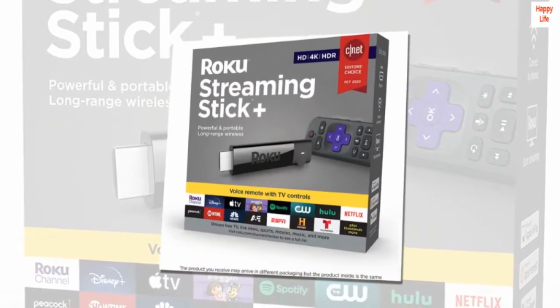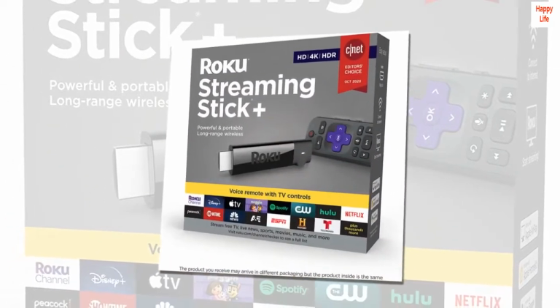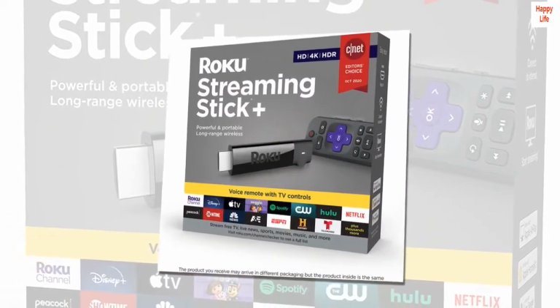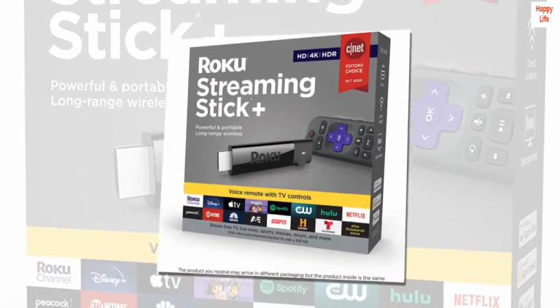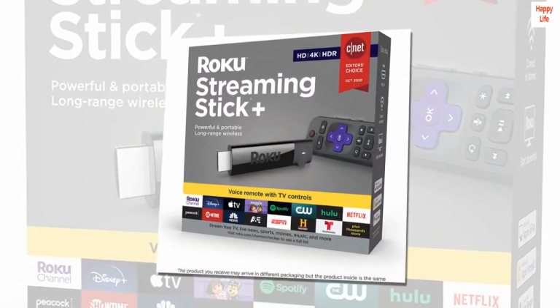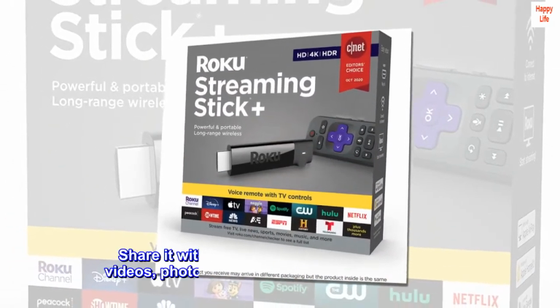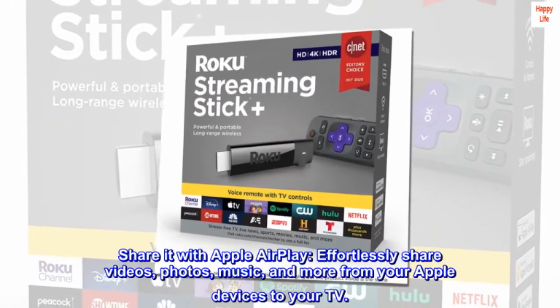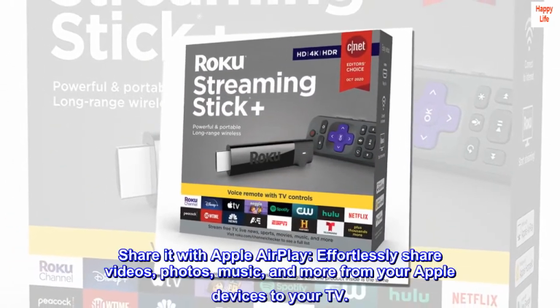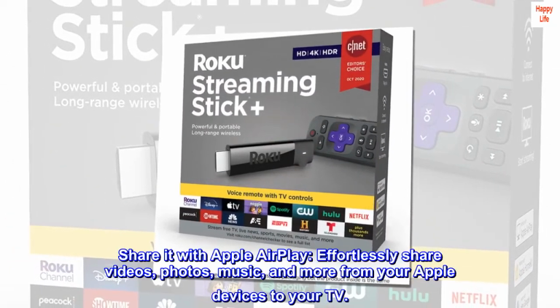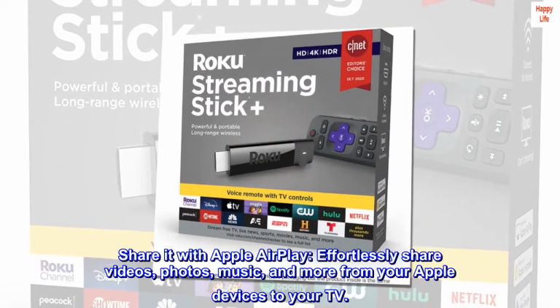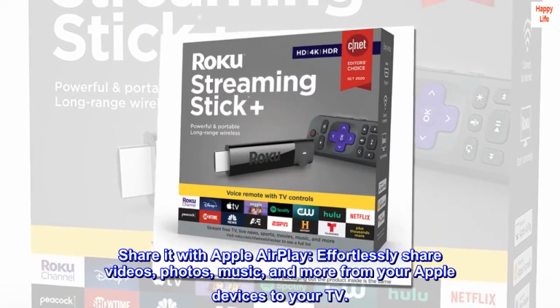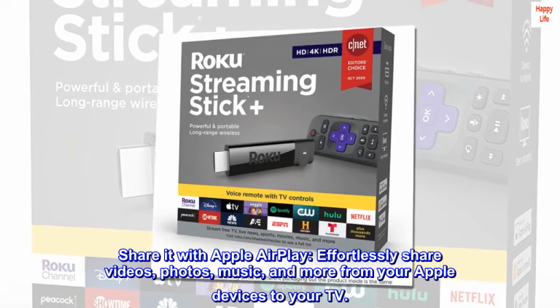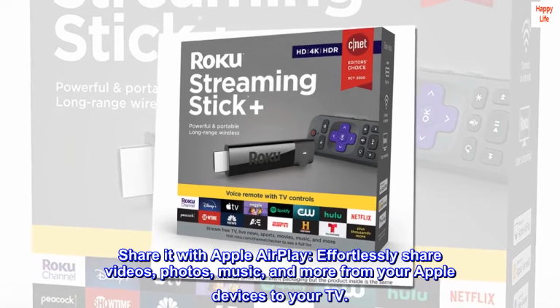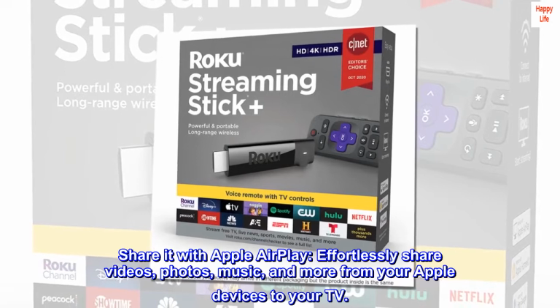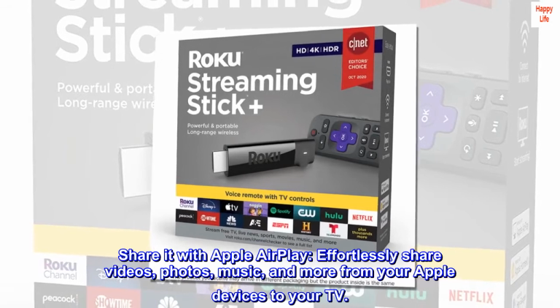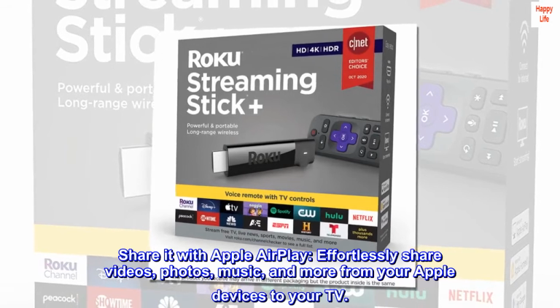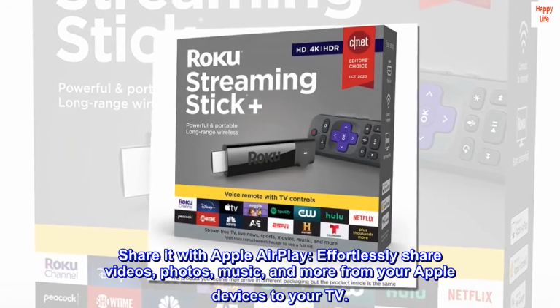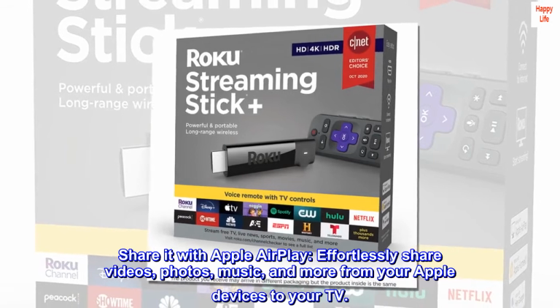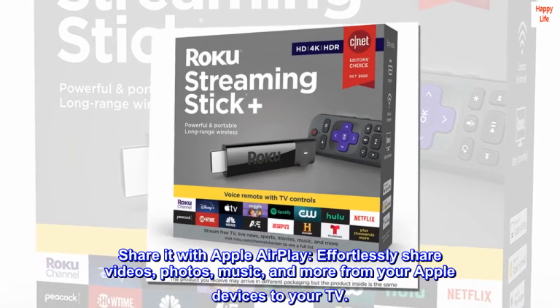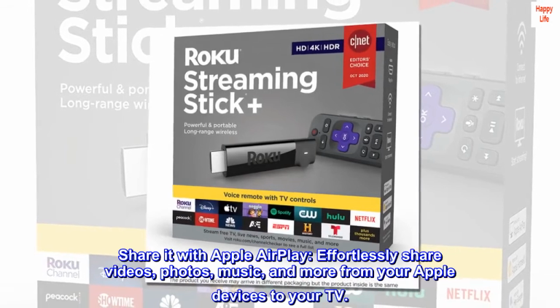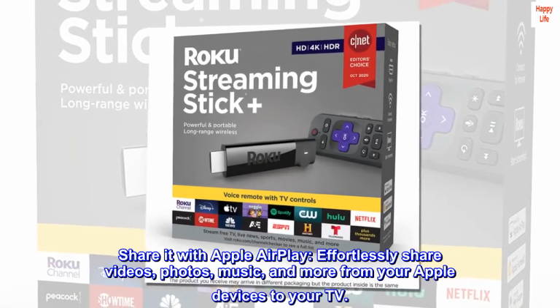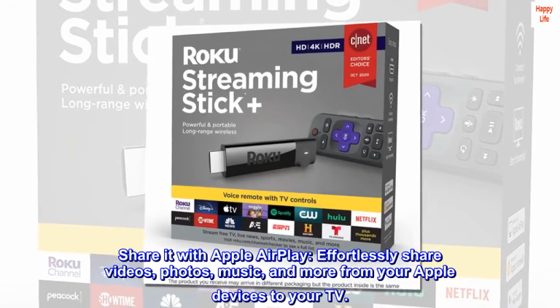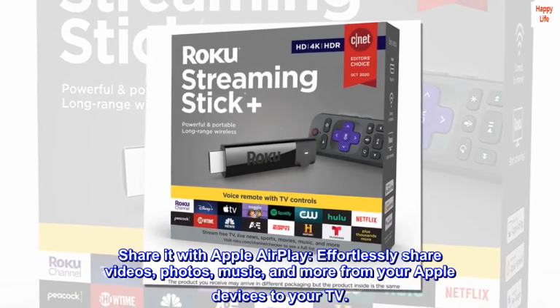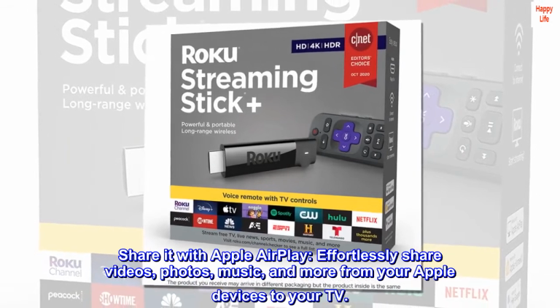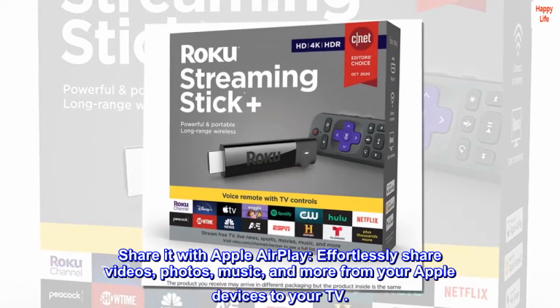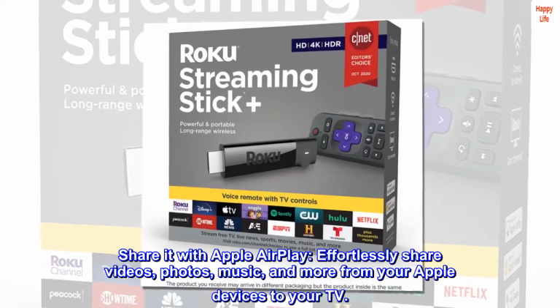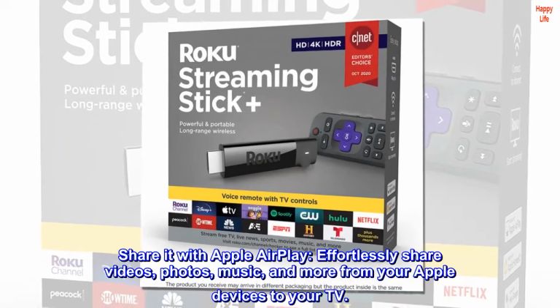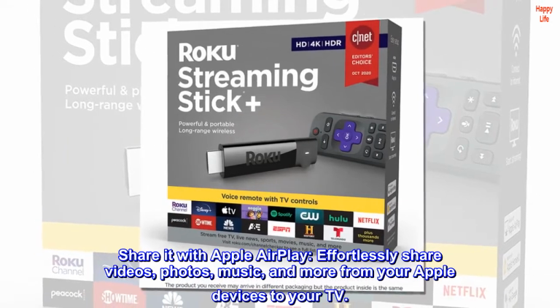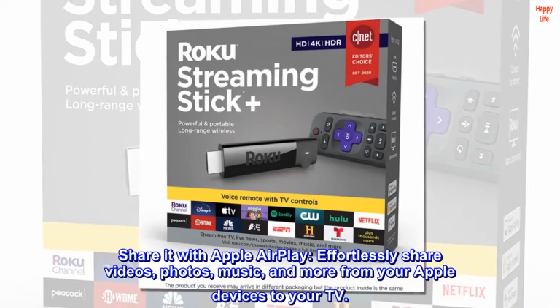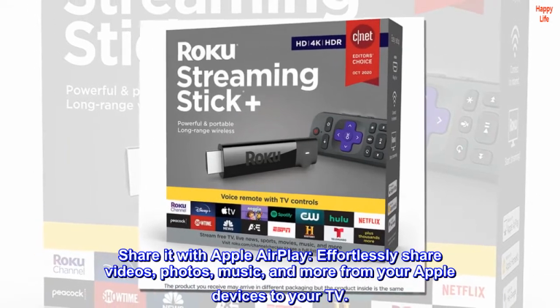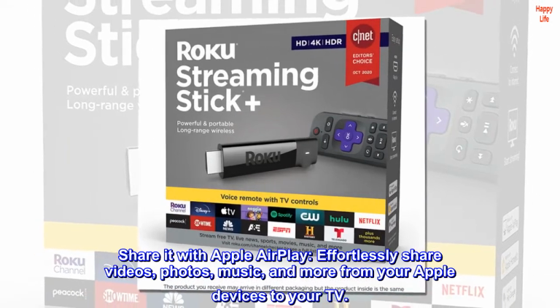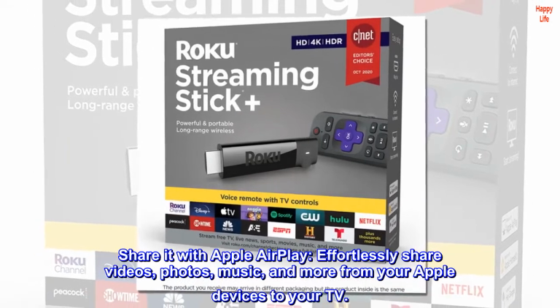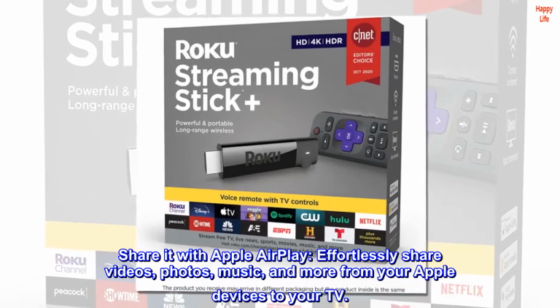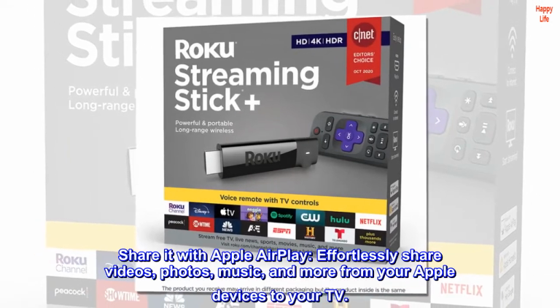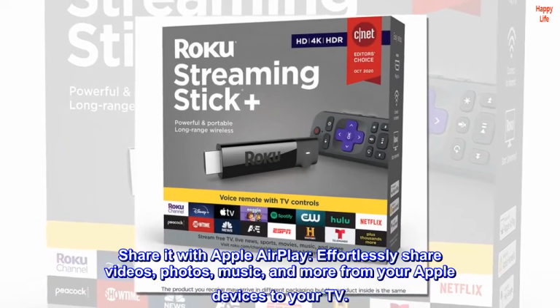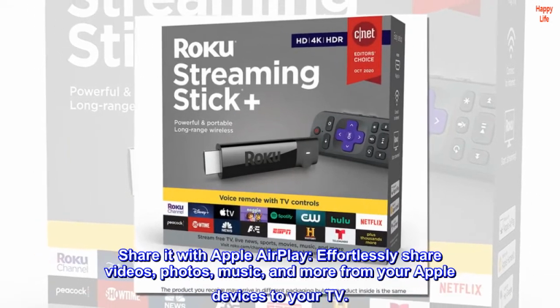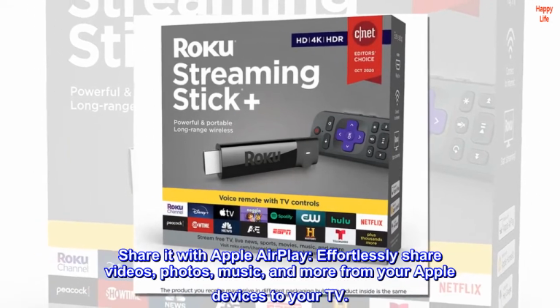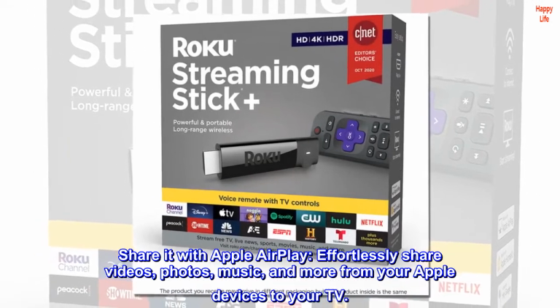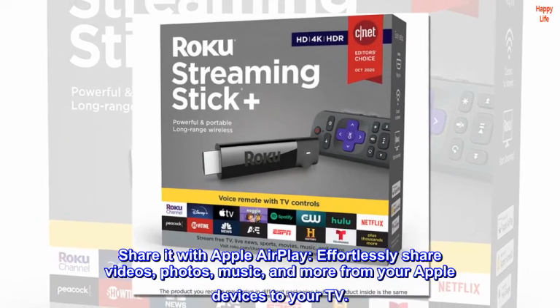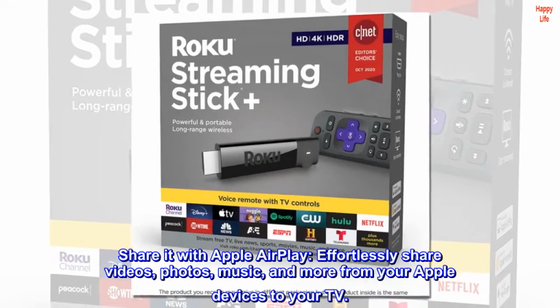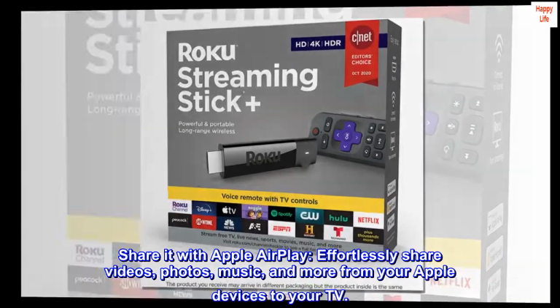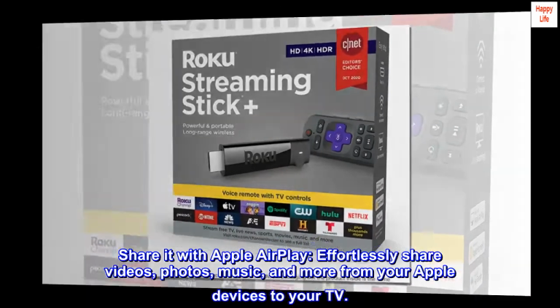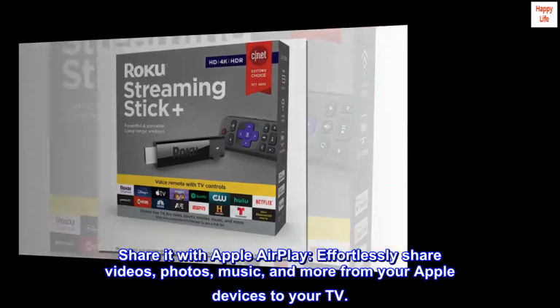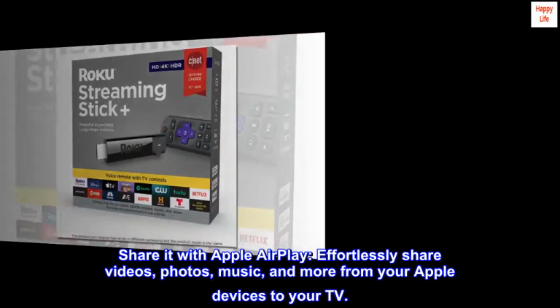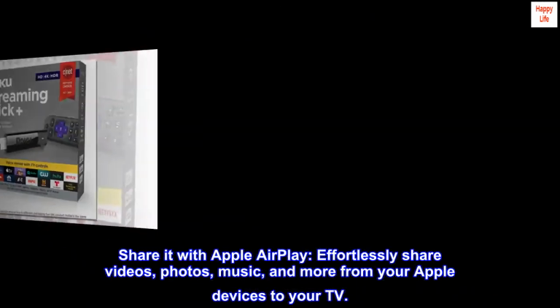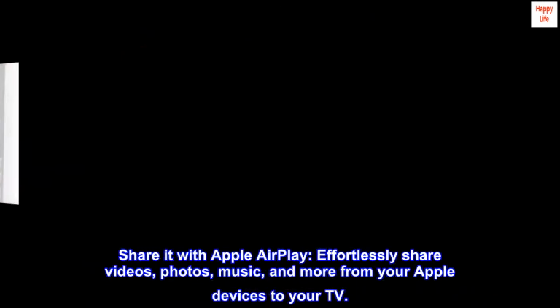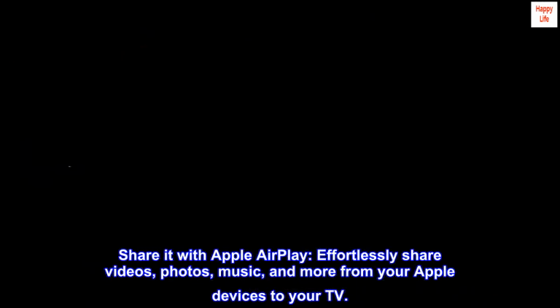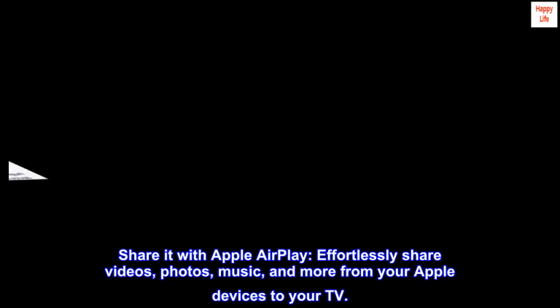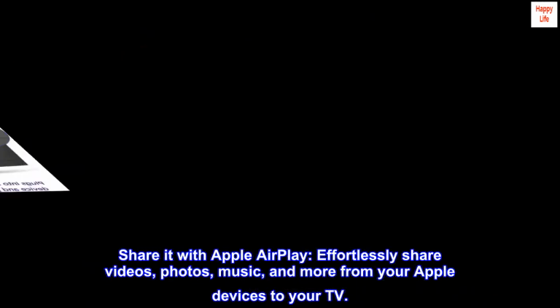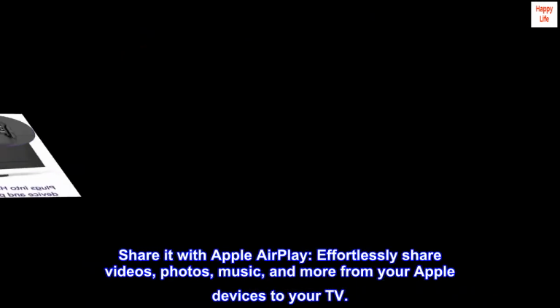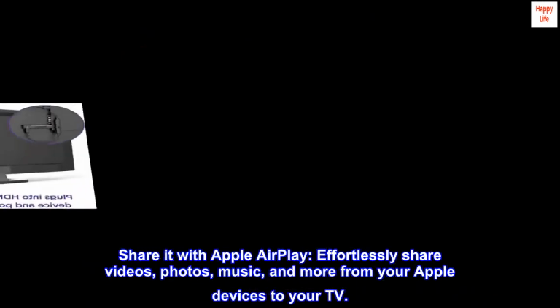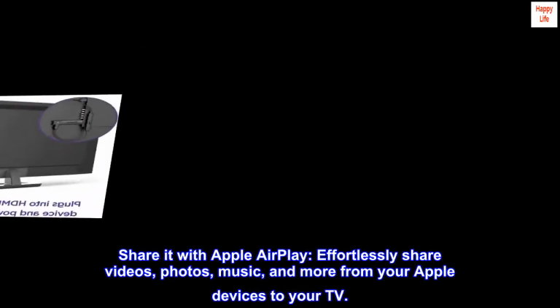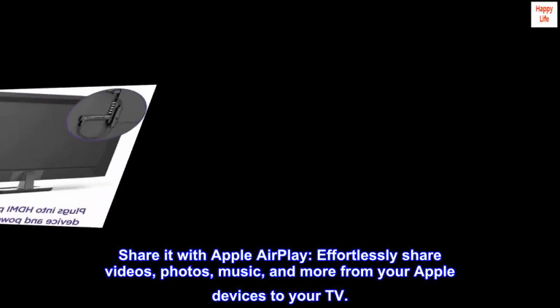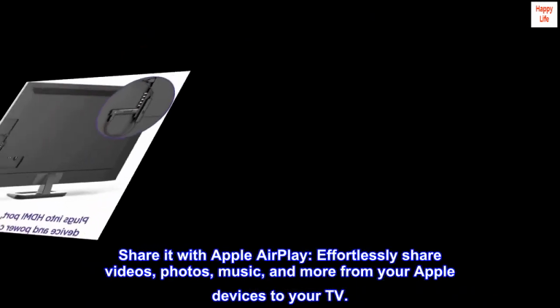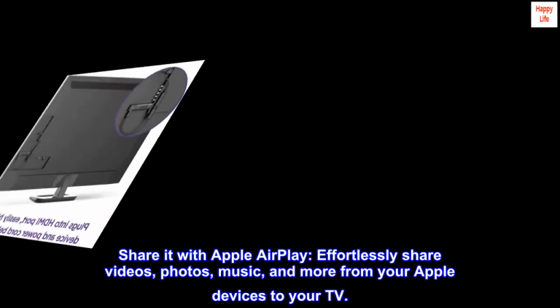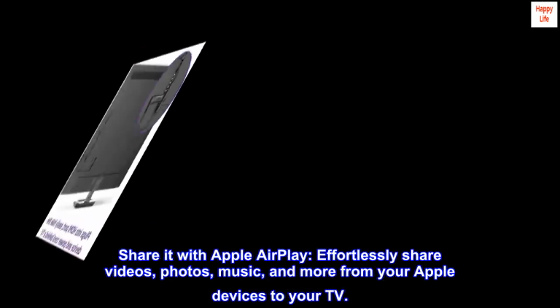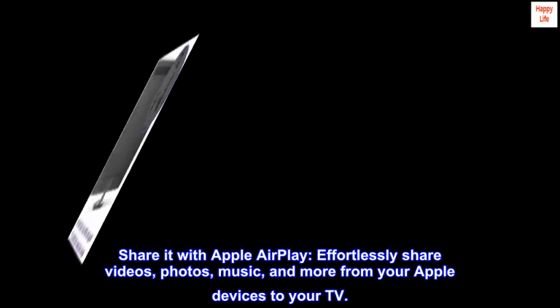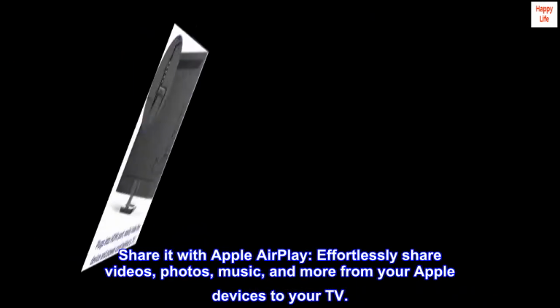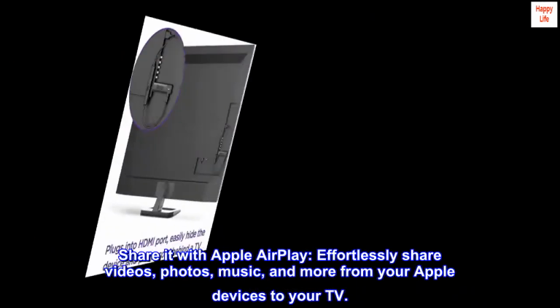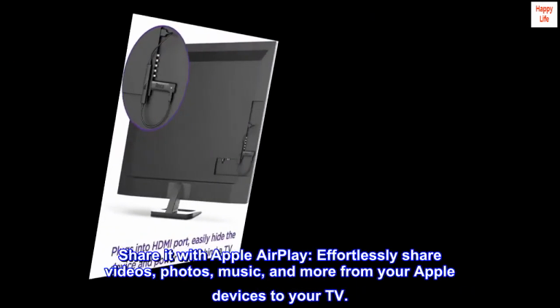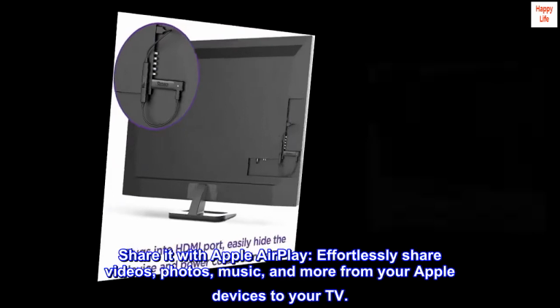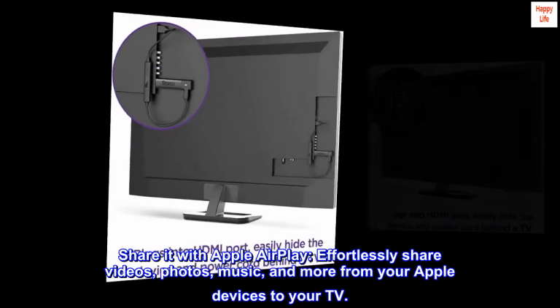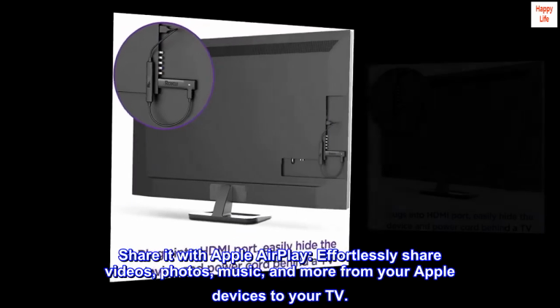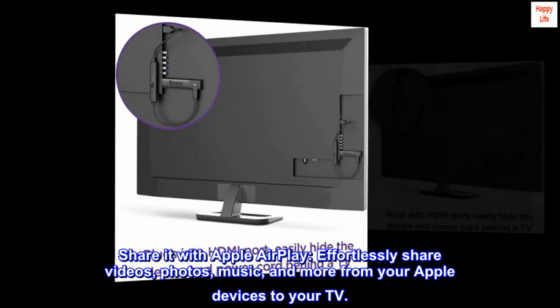Share it with Apple AirPlay. Effortlessly share videos, photos, music, and more from your Apple devices to your TV.